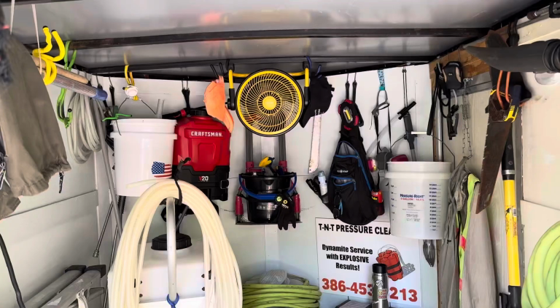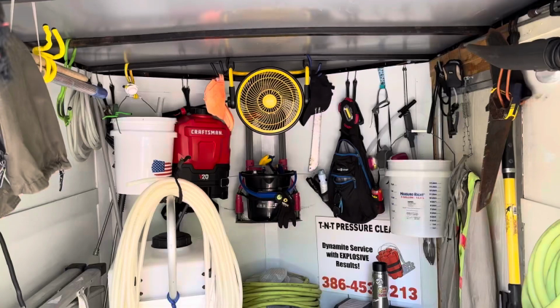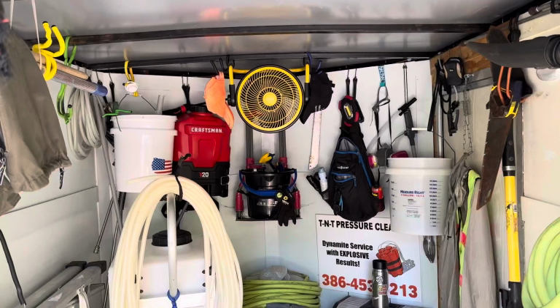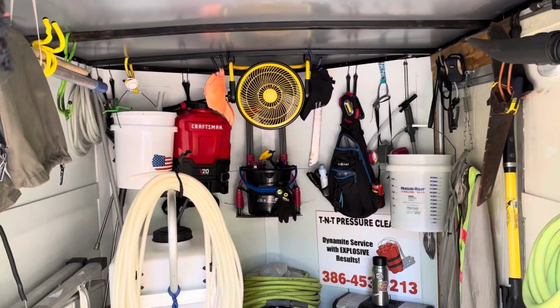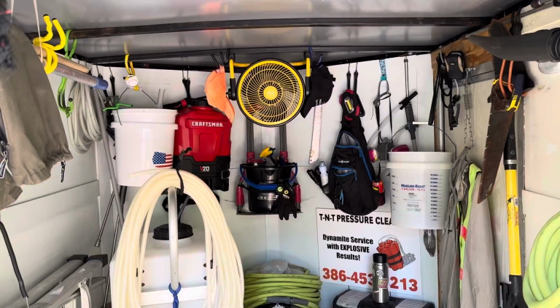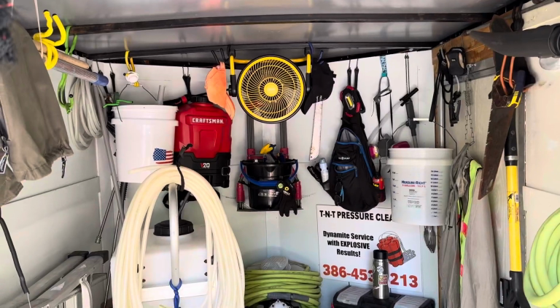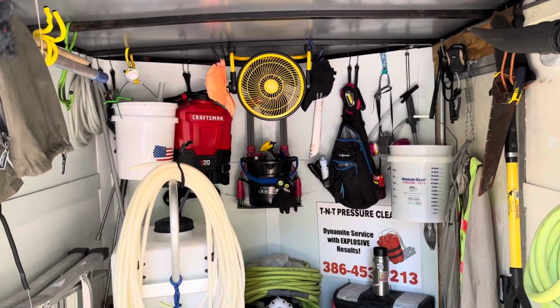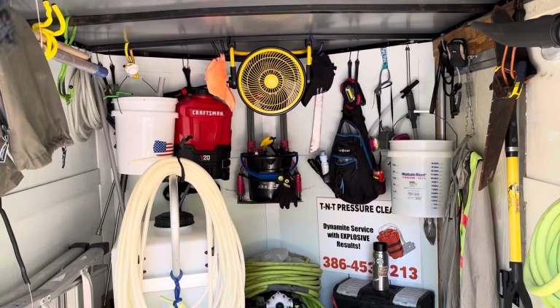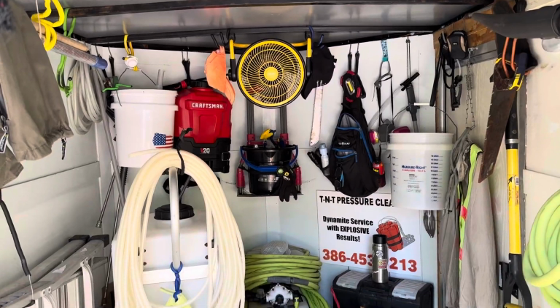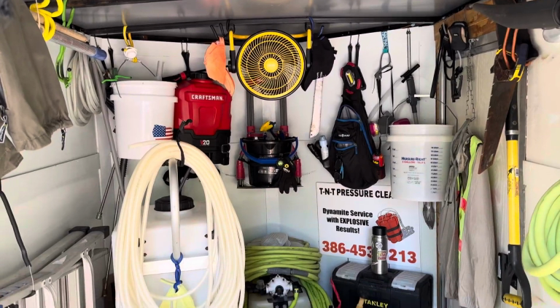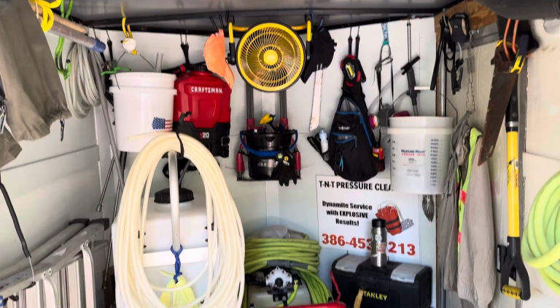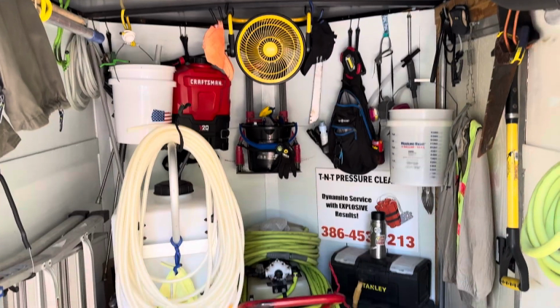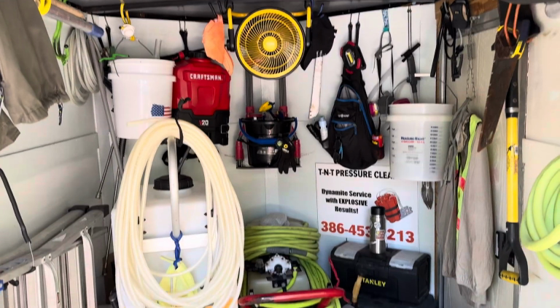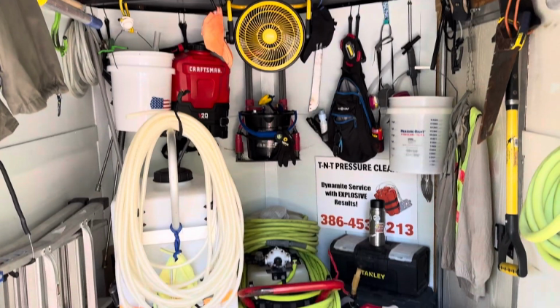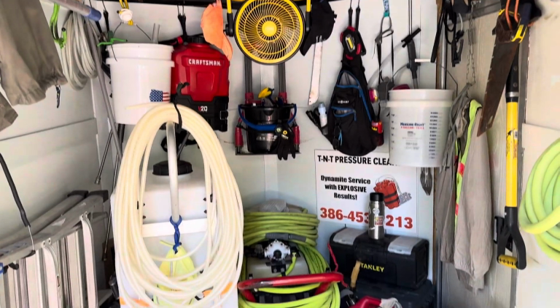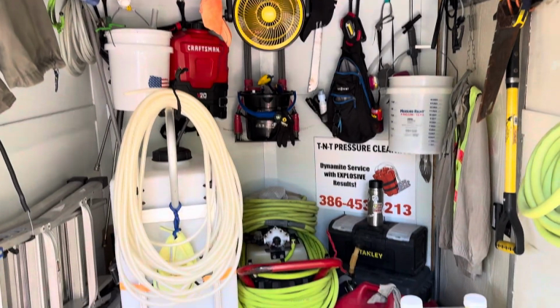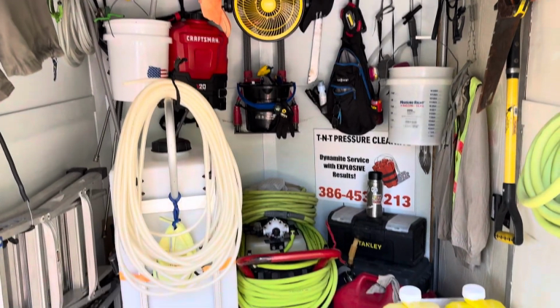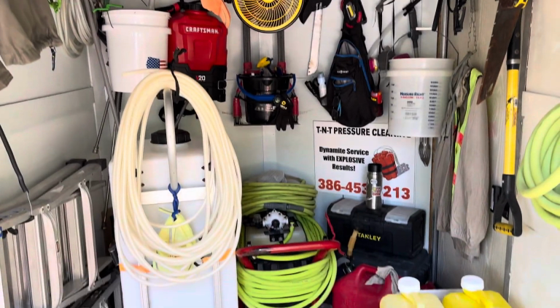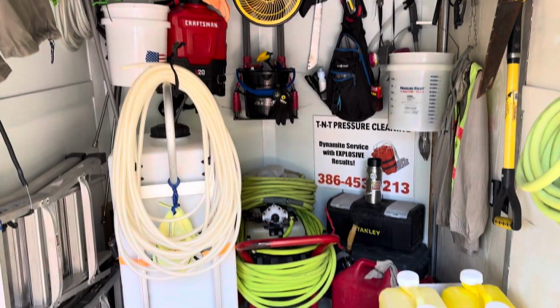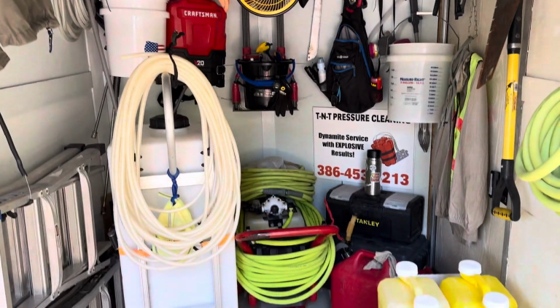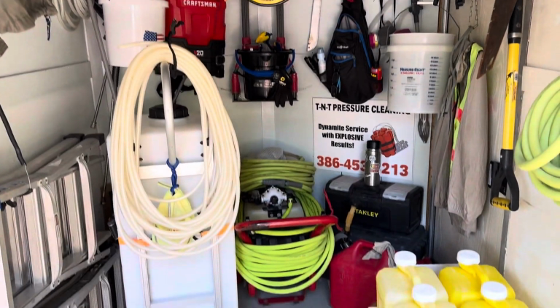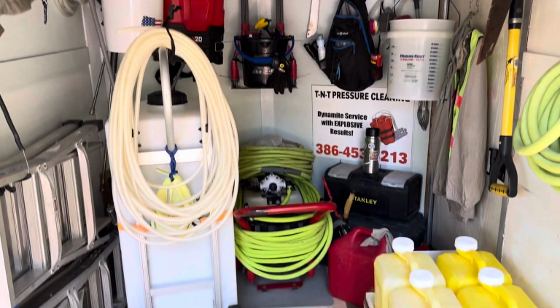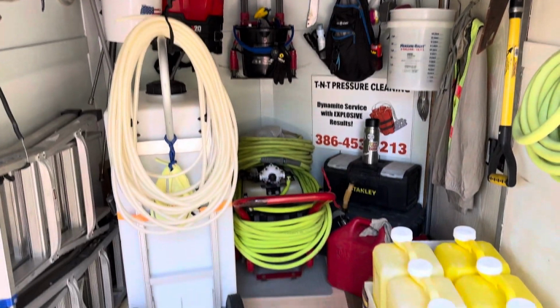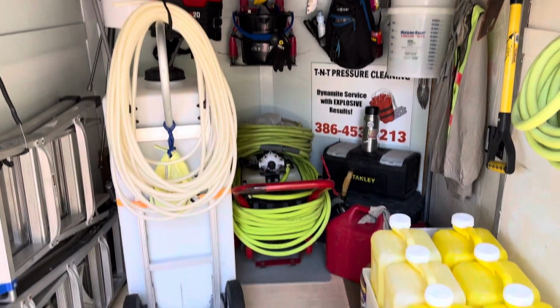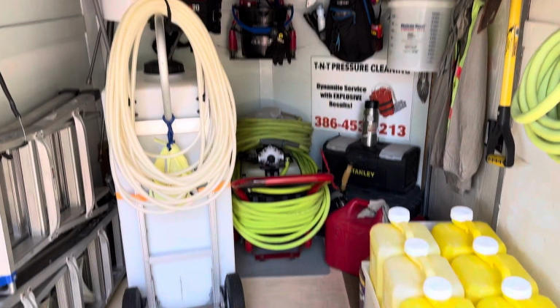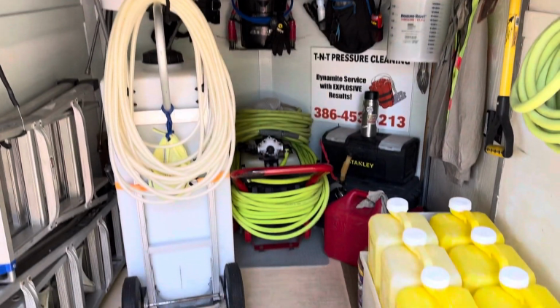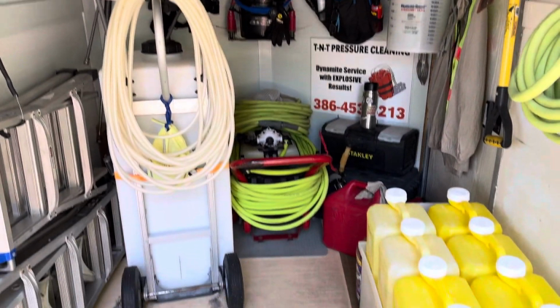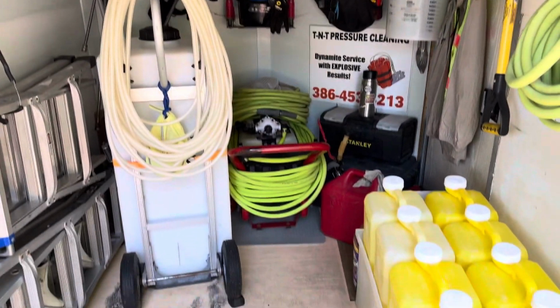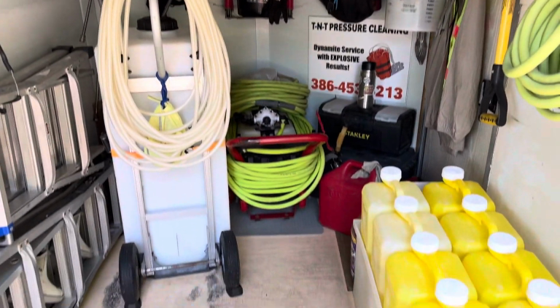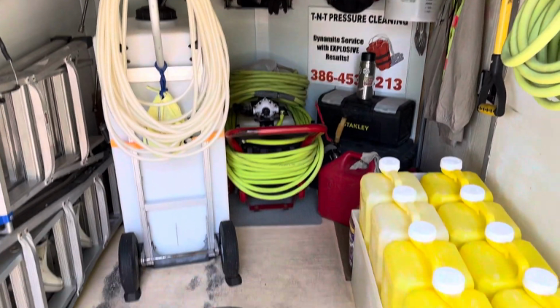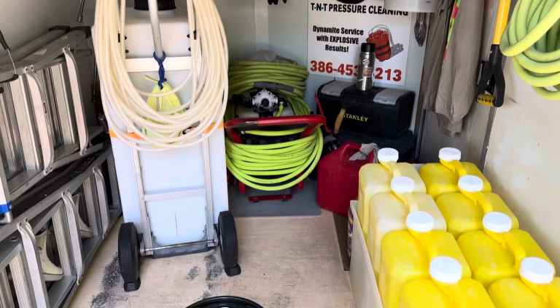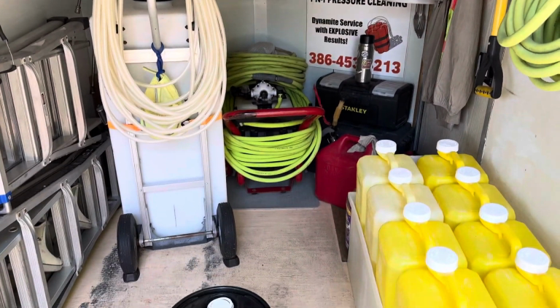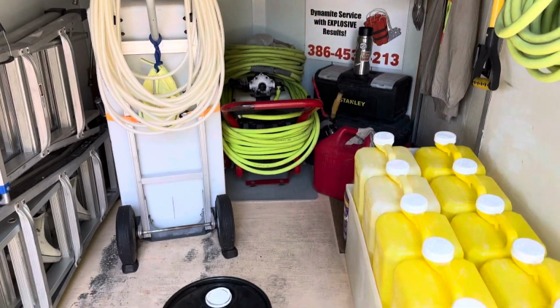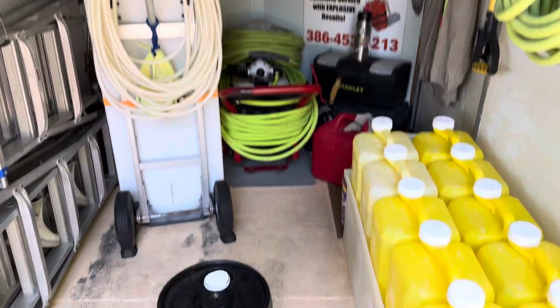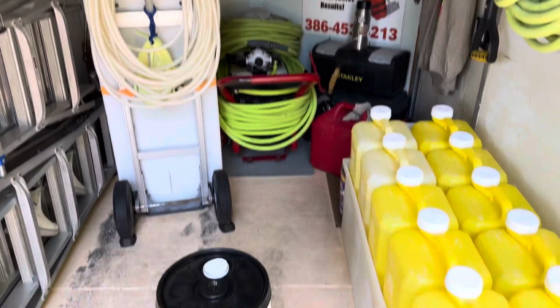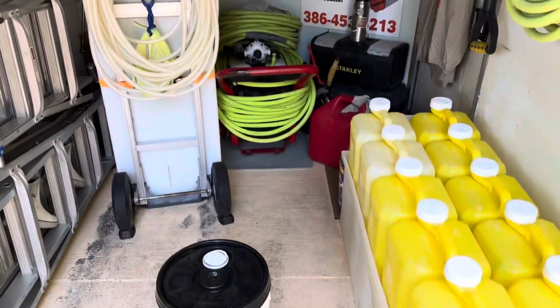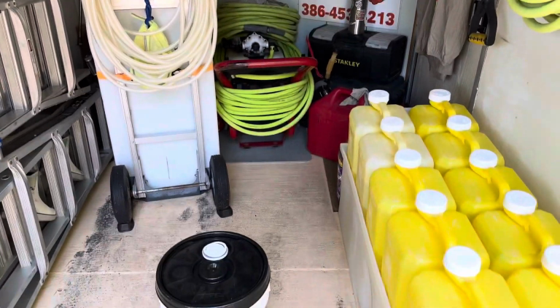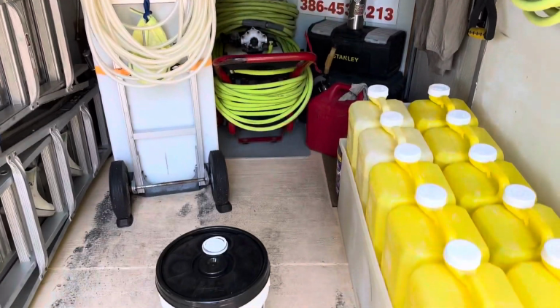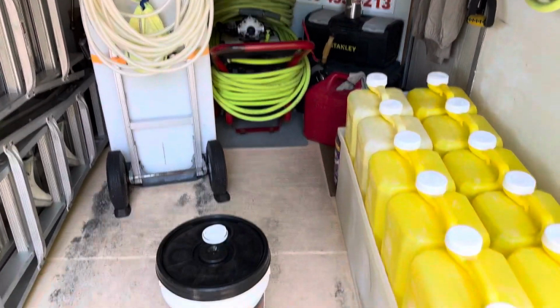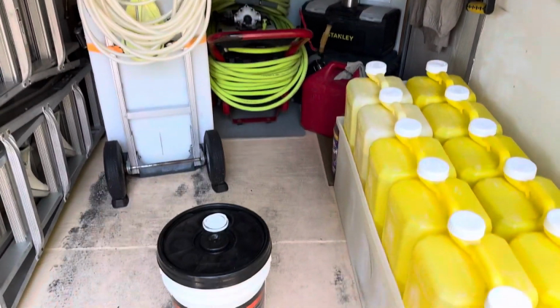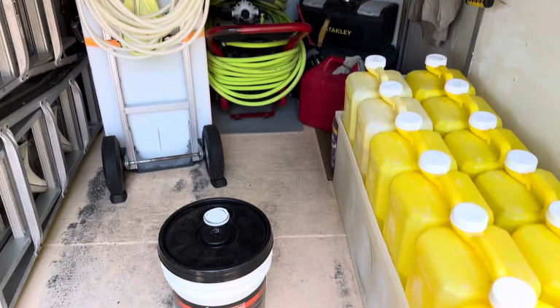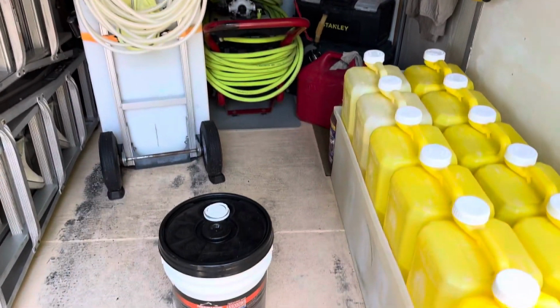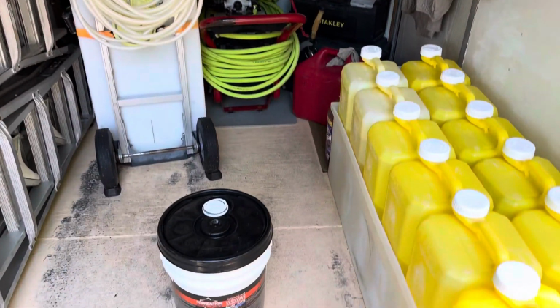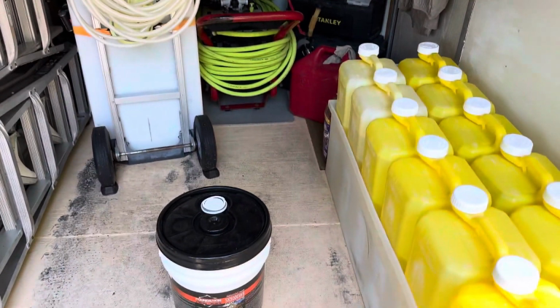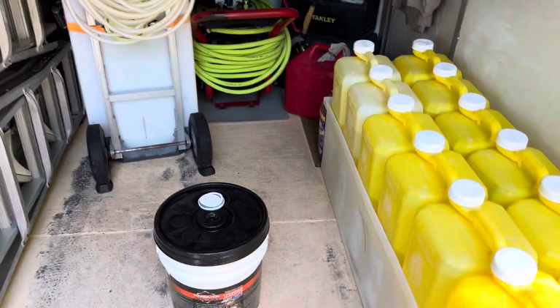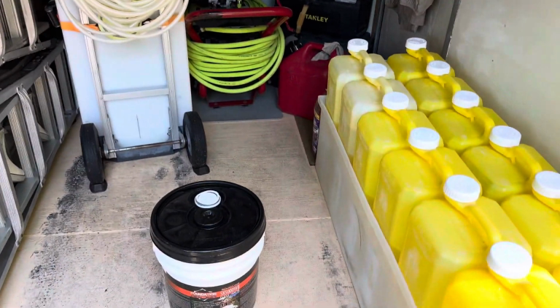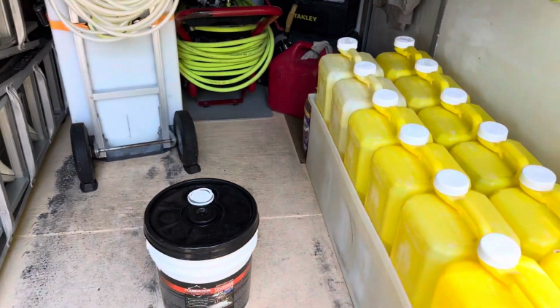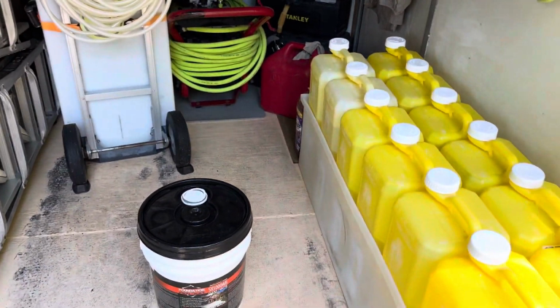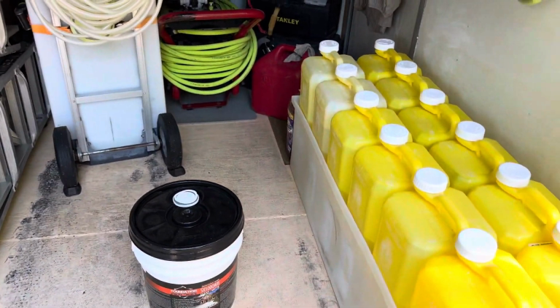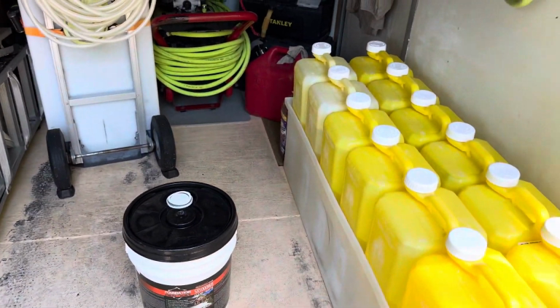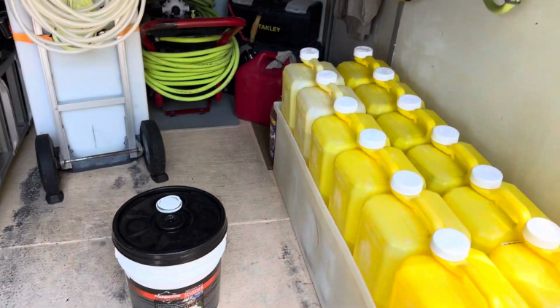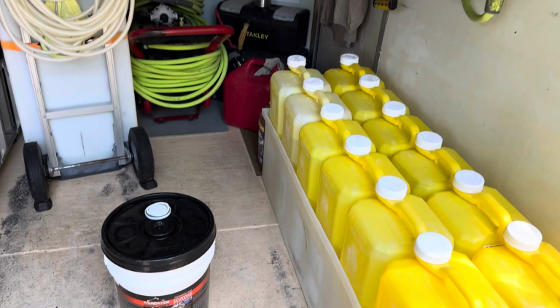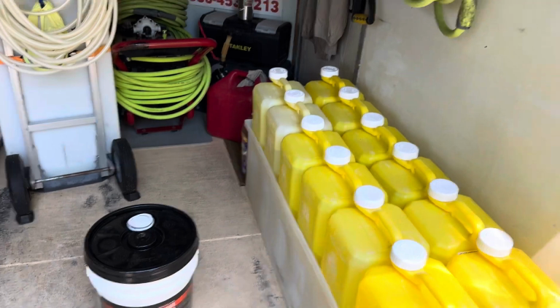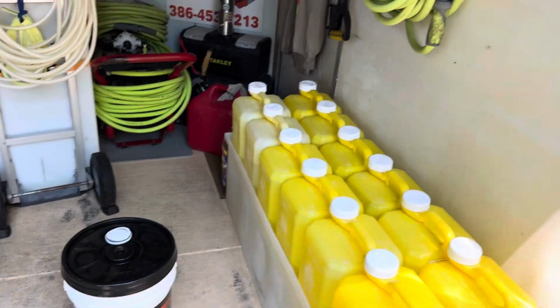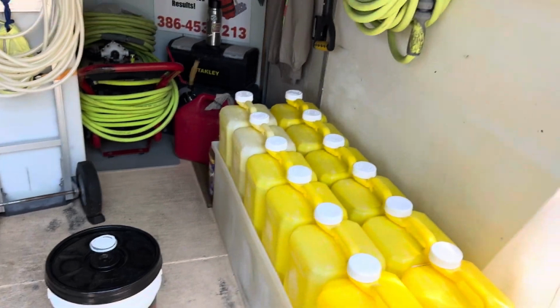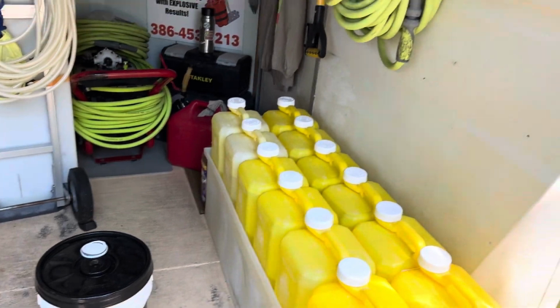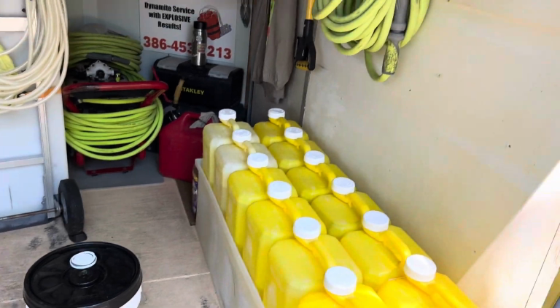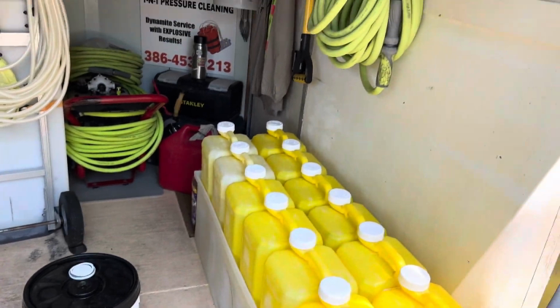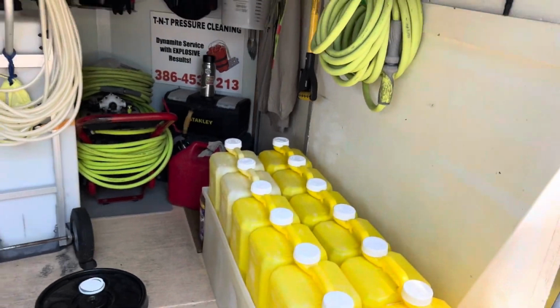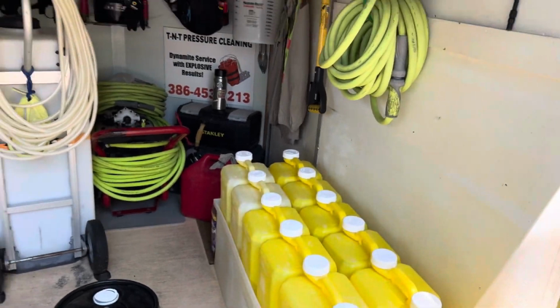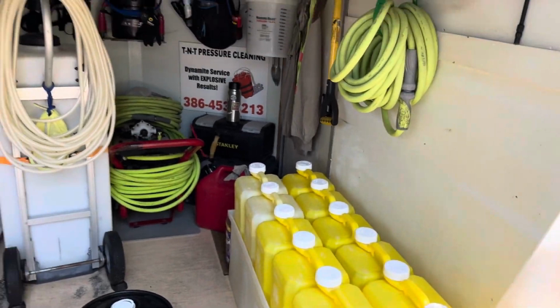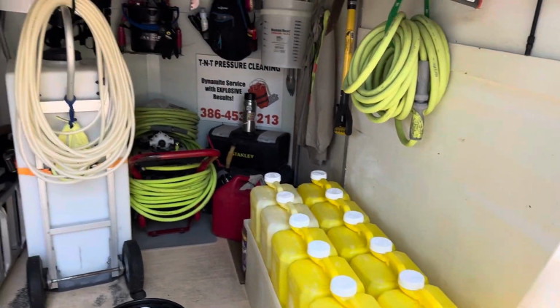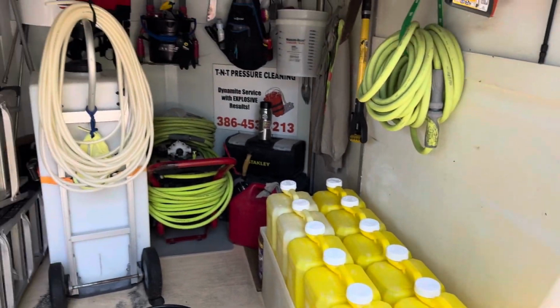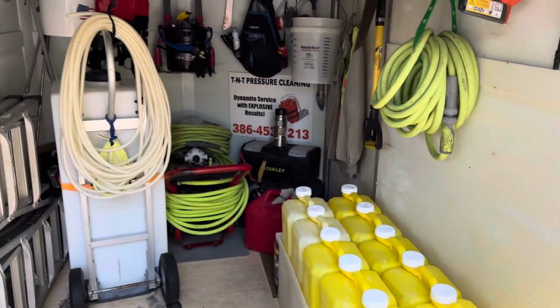Good afternoon, guys. Trevor Thompson, TNT Pressure Cleaning — Dynamite Service with Explosive Results.